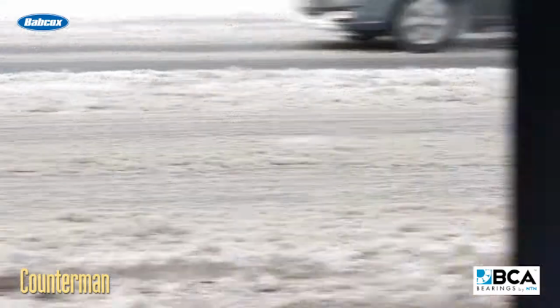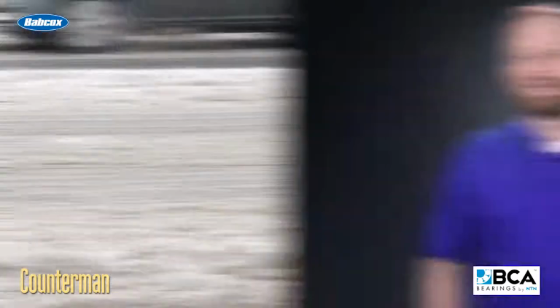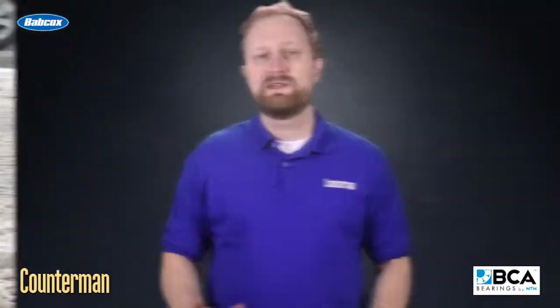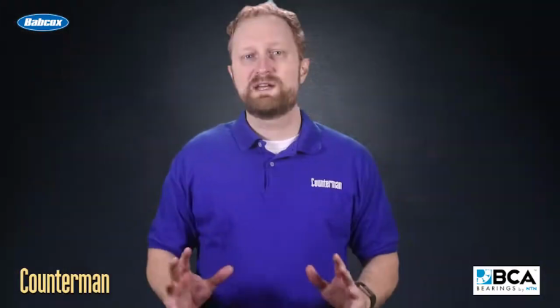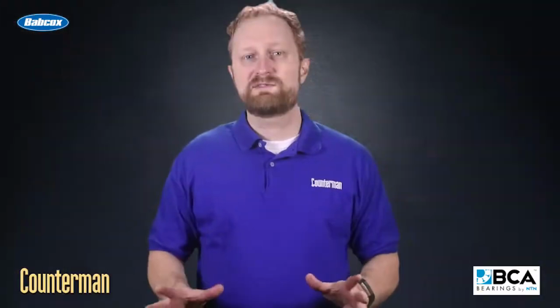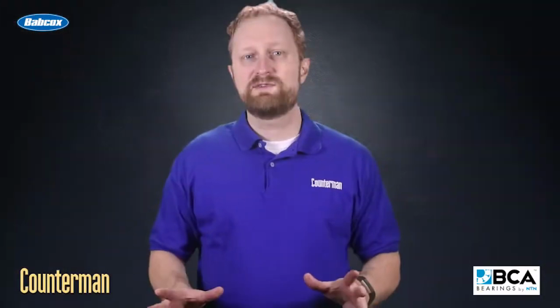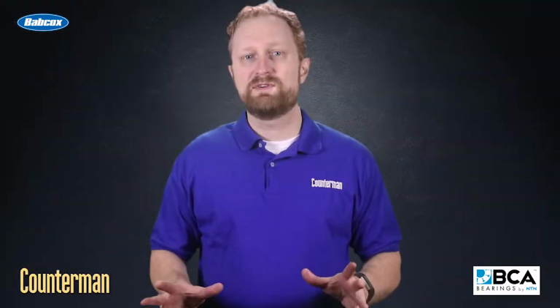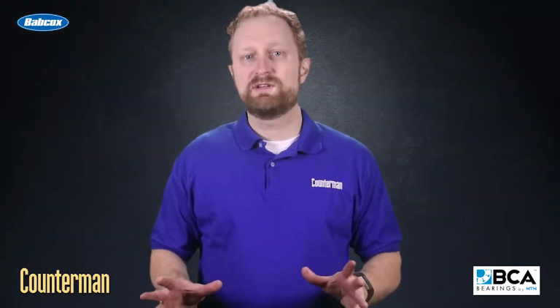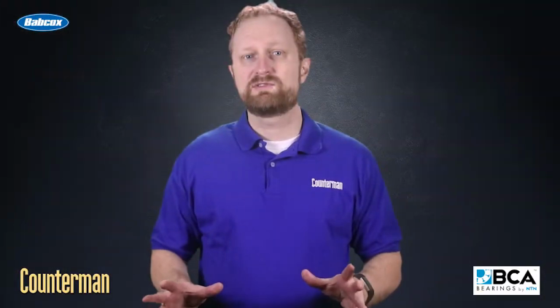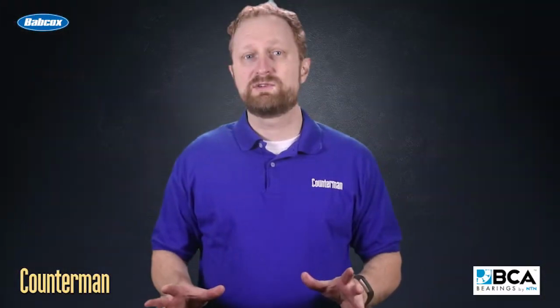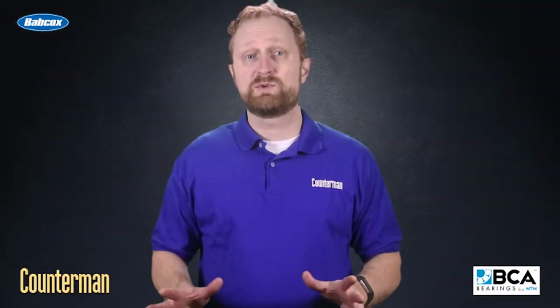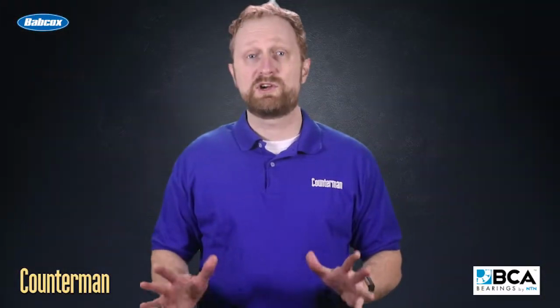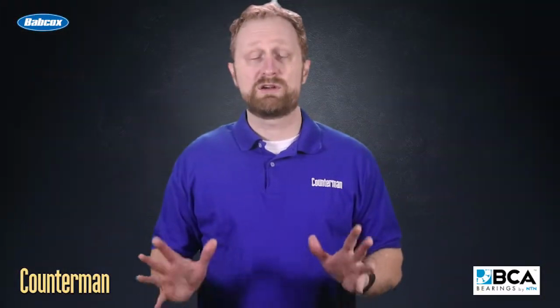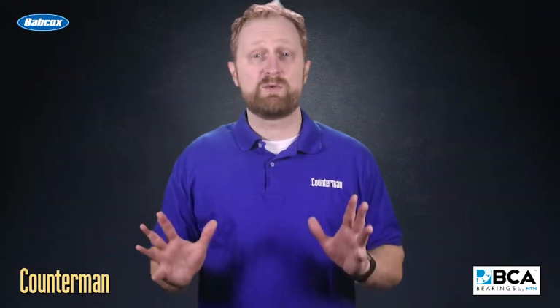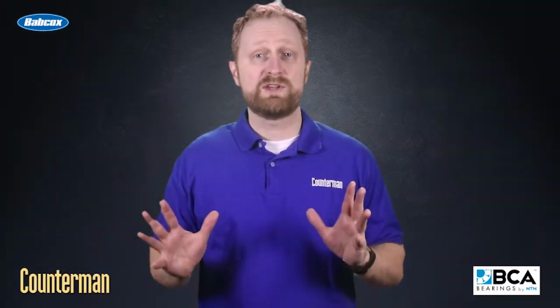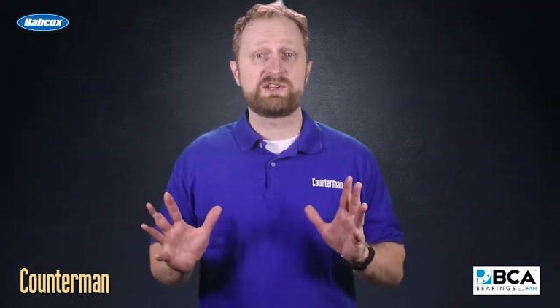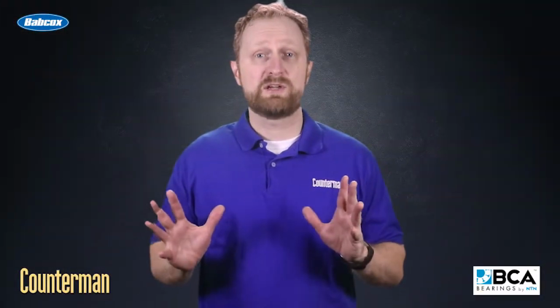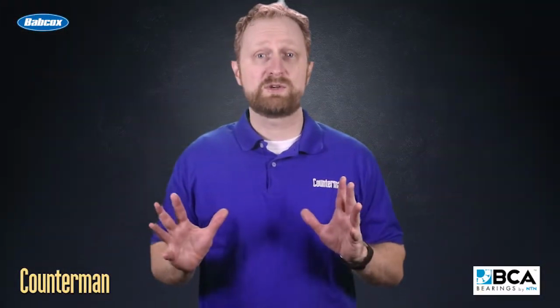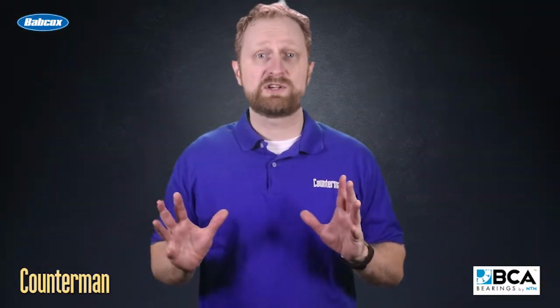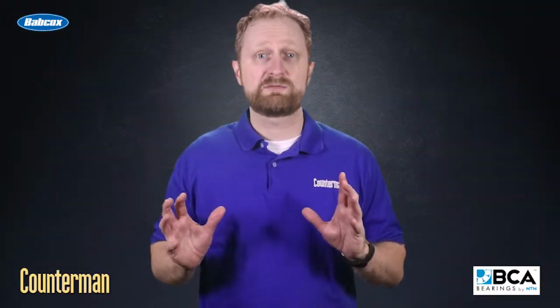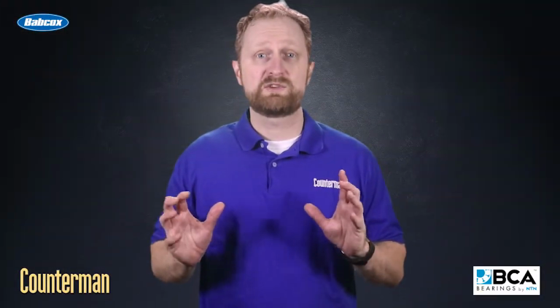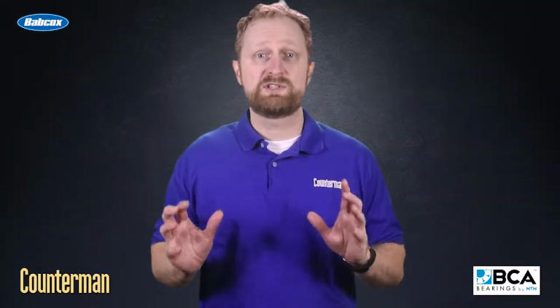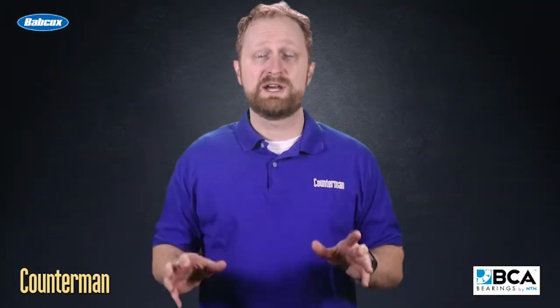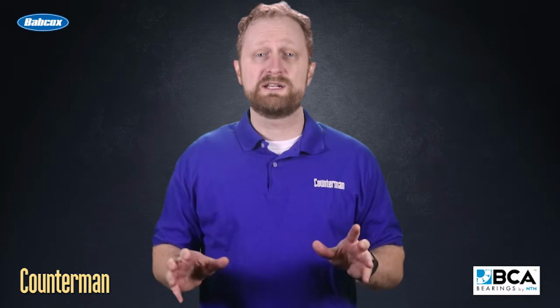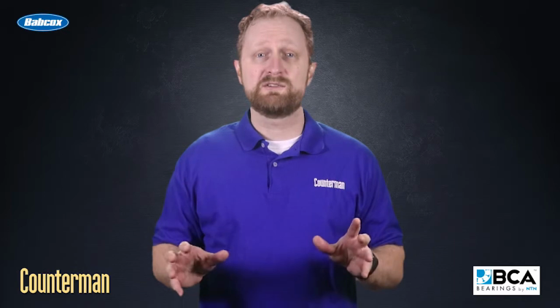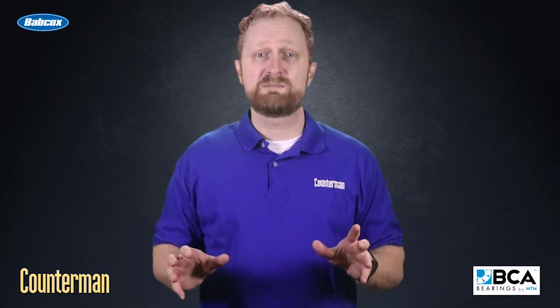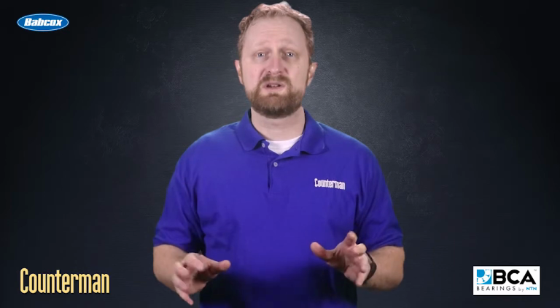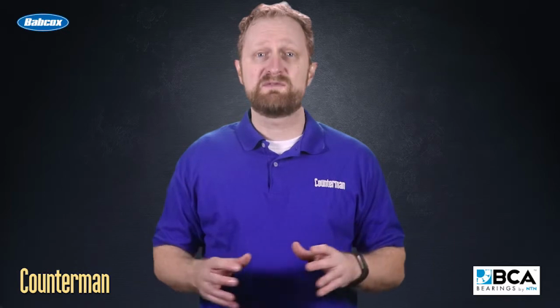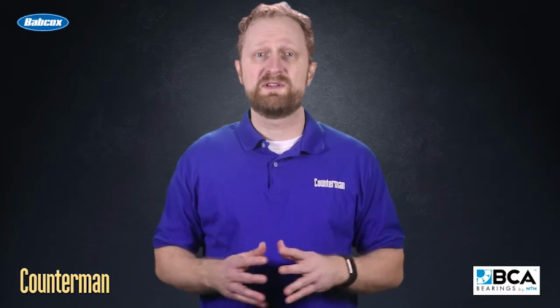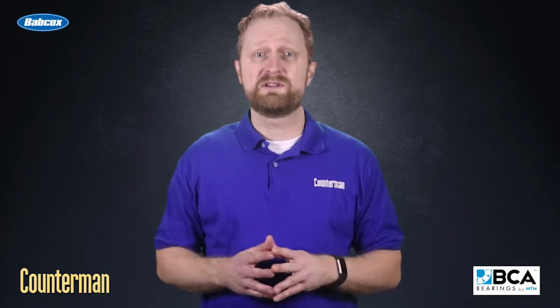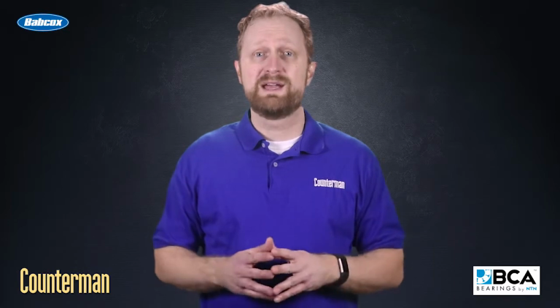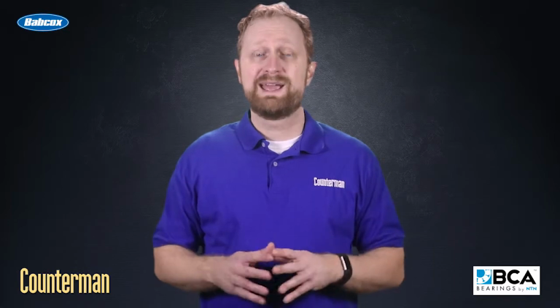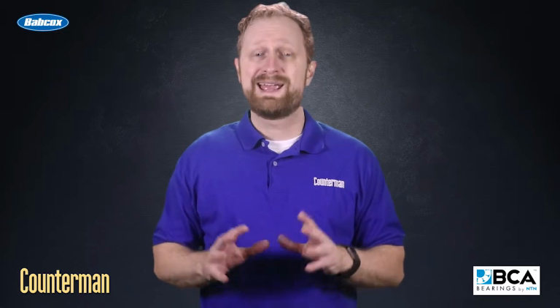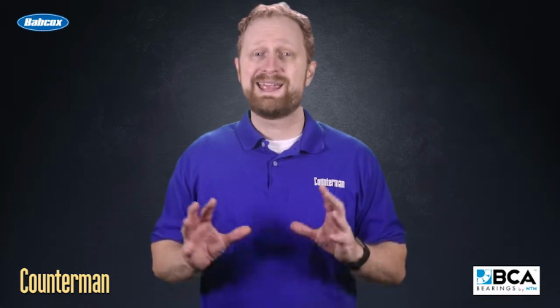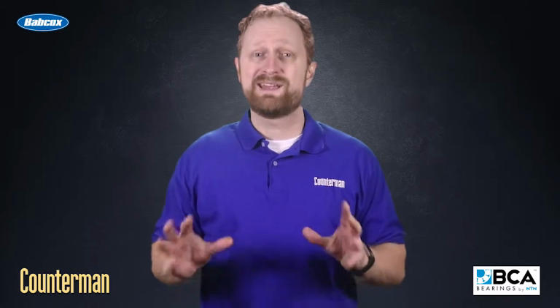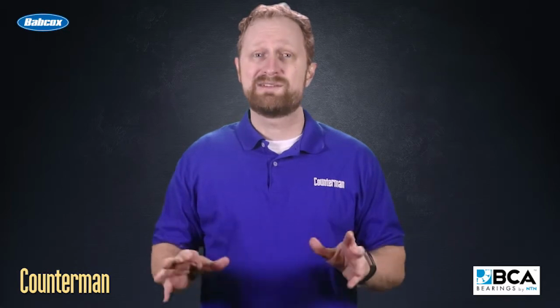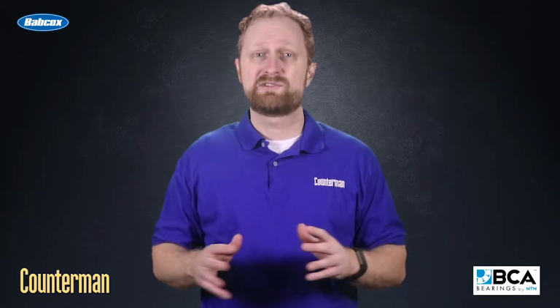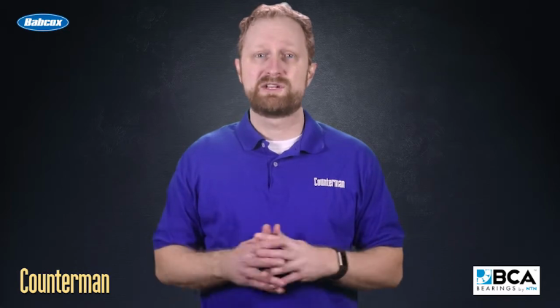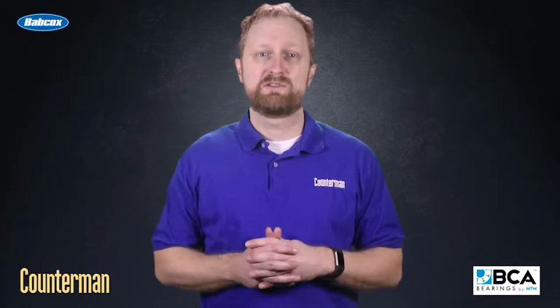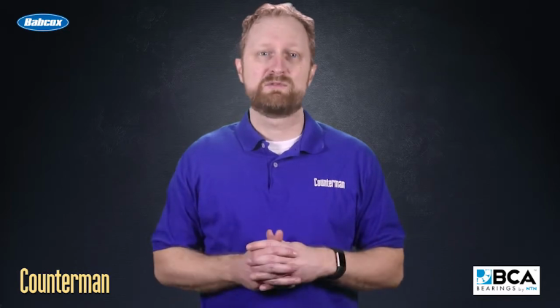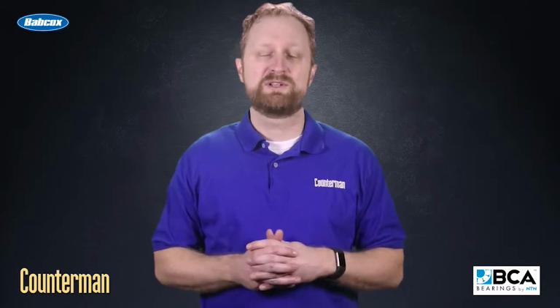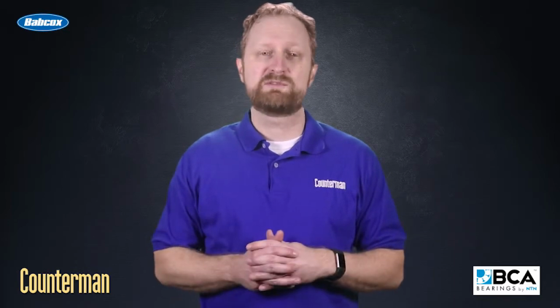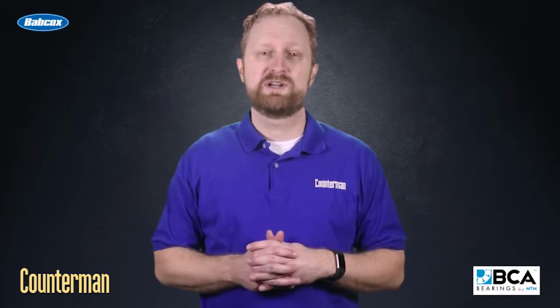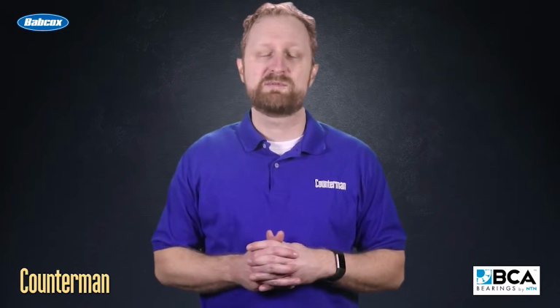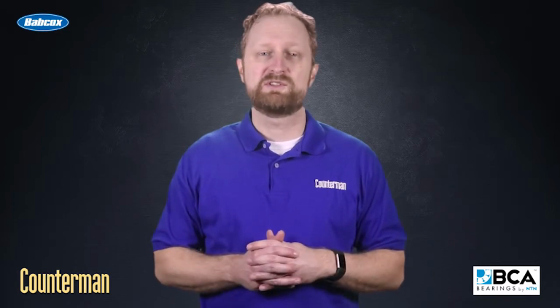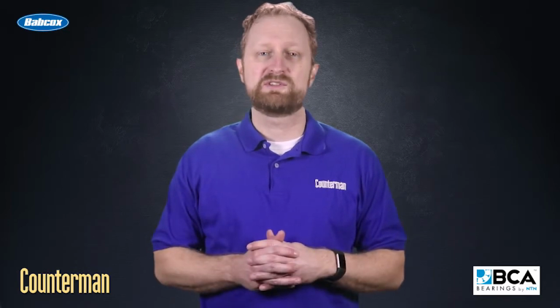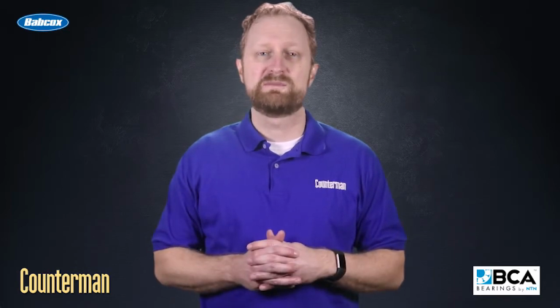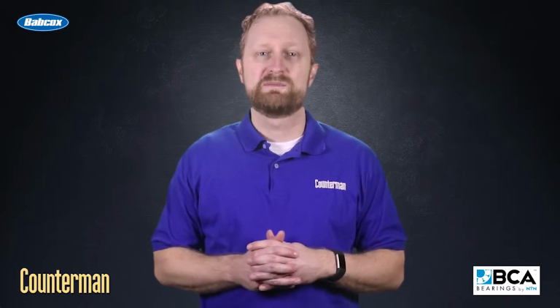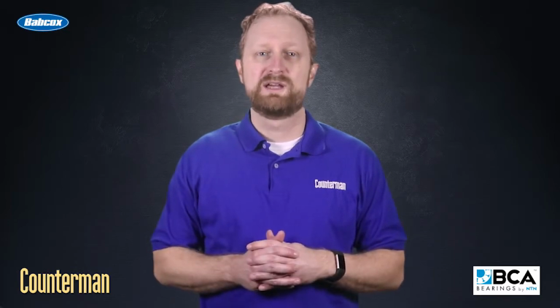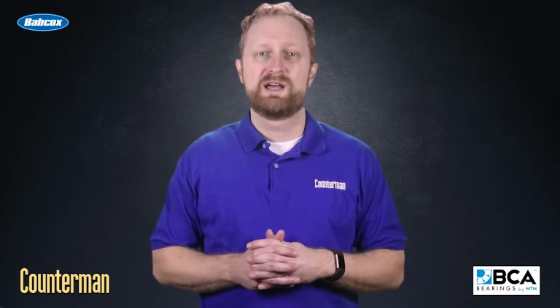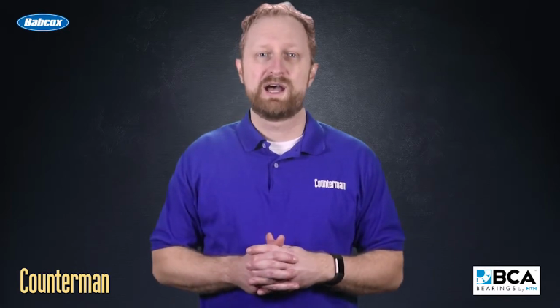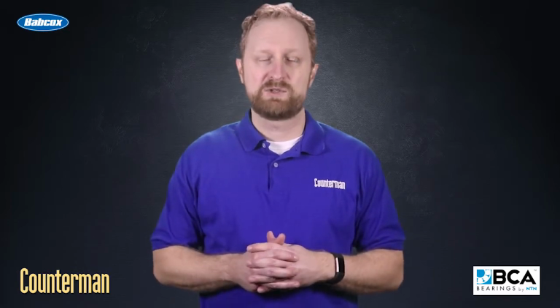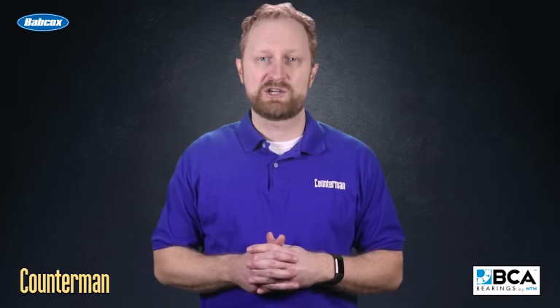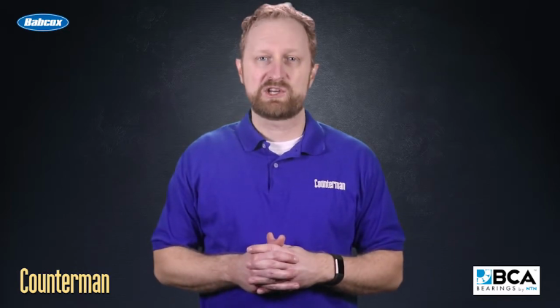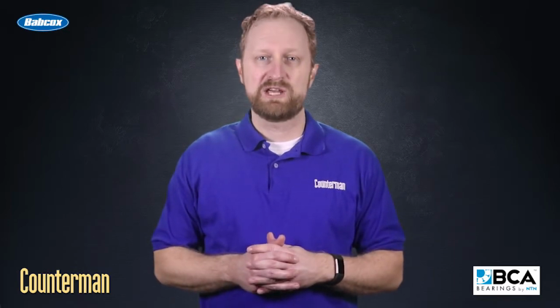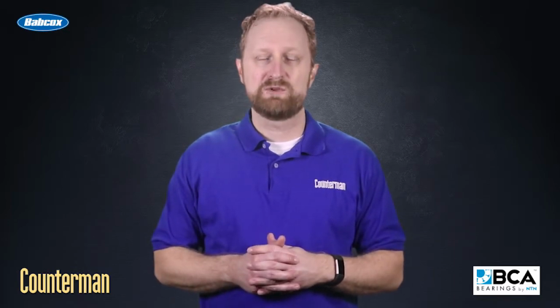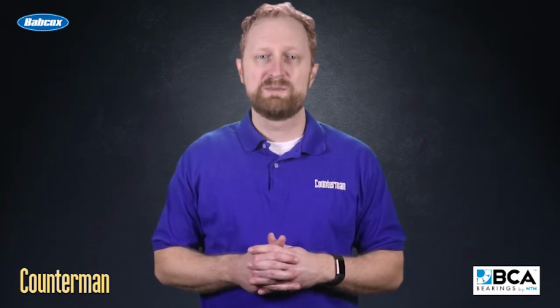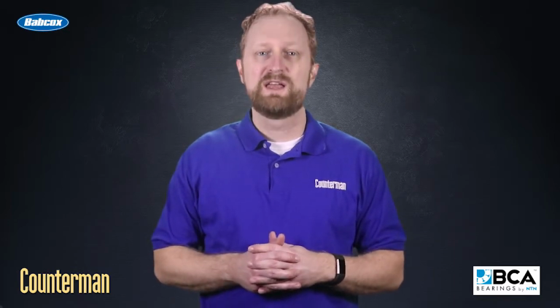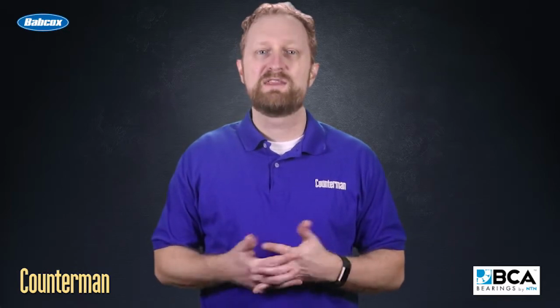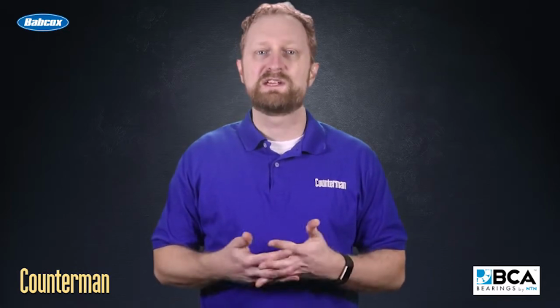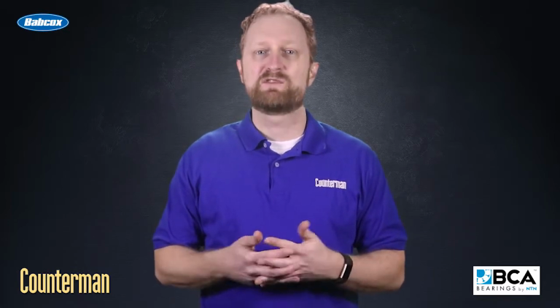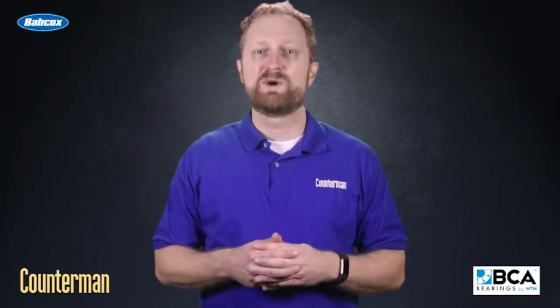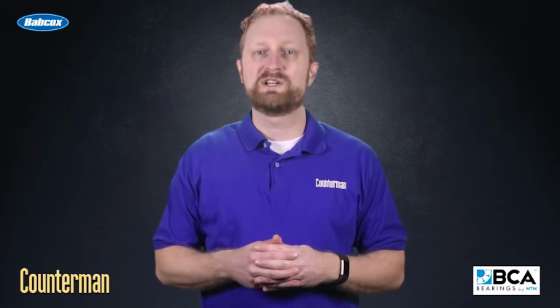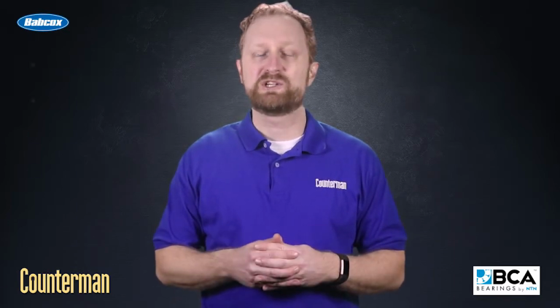In the next few videos, we'll talk about ways to help your customers diagnose bearing failure and understand the replacement options. I'm Josh Cable. Thanks for watching.